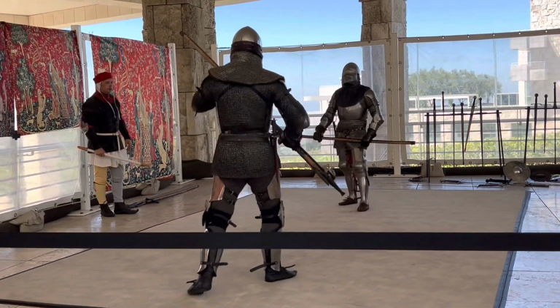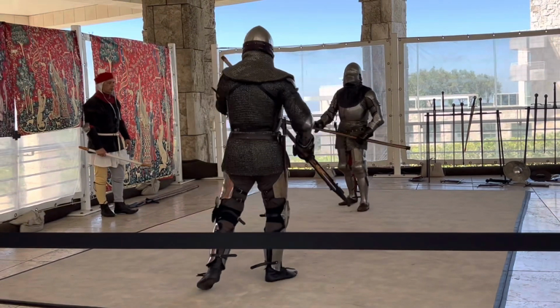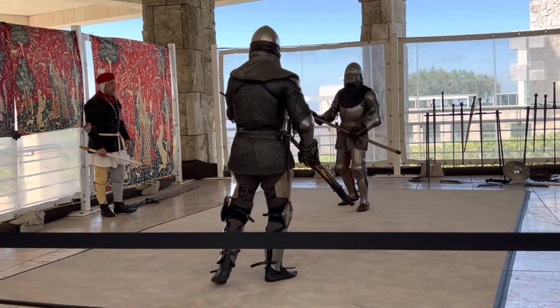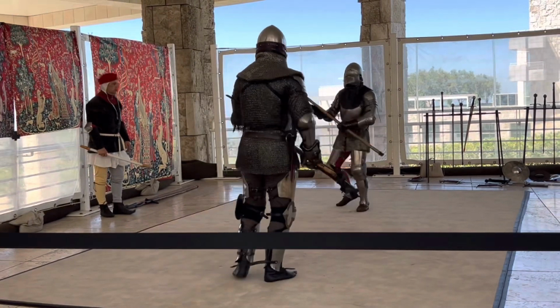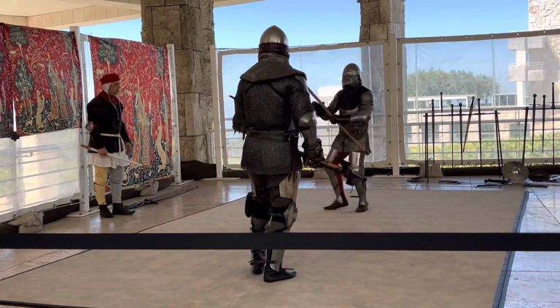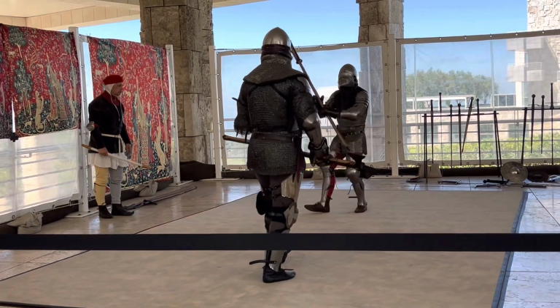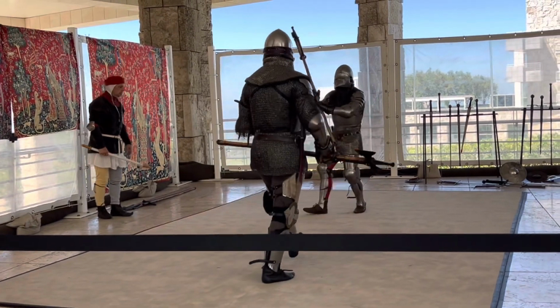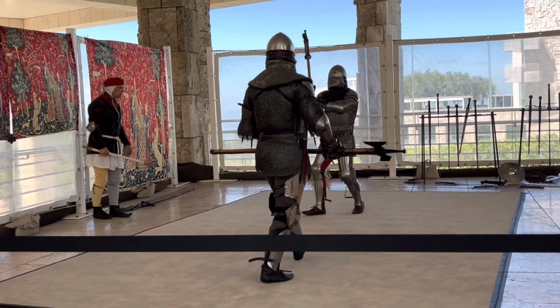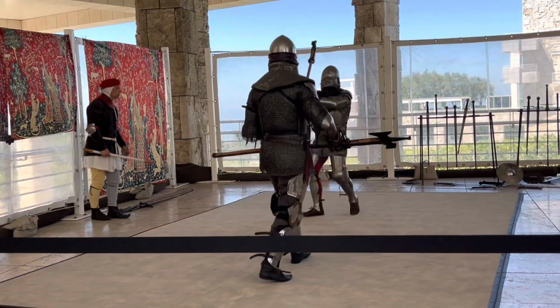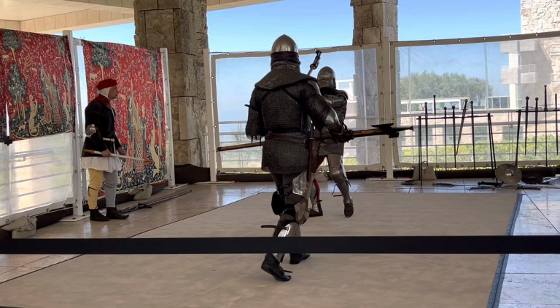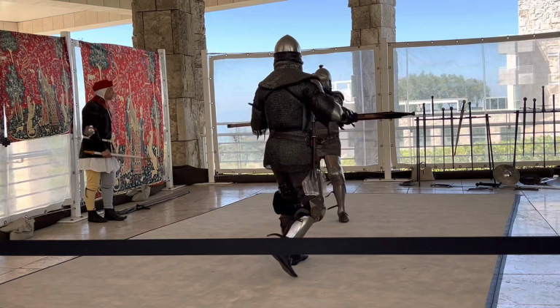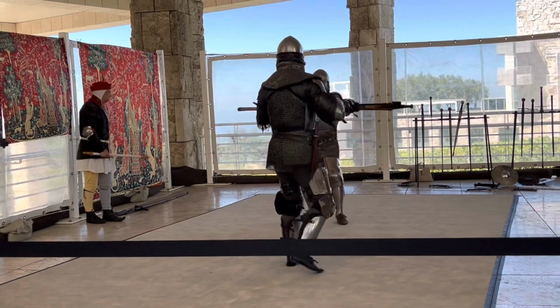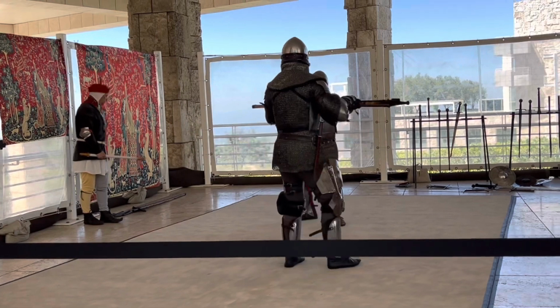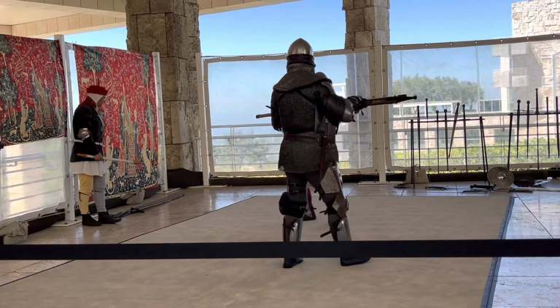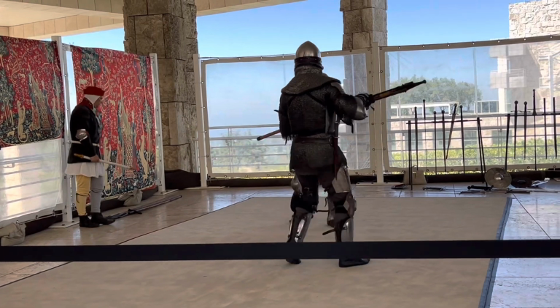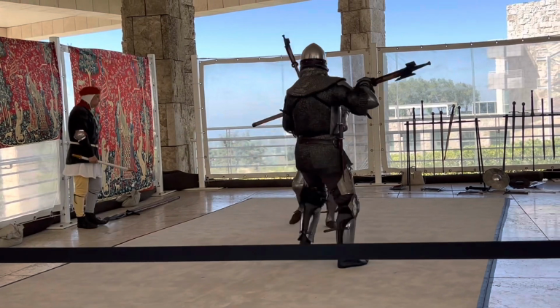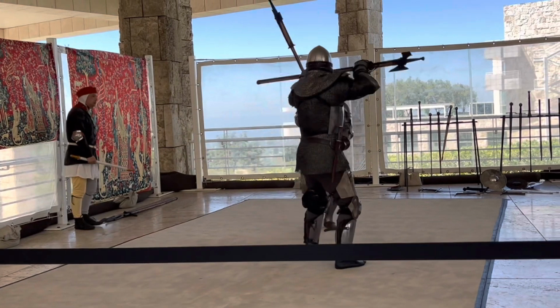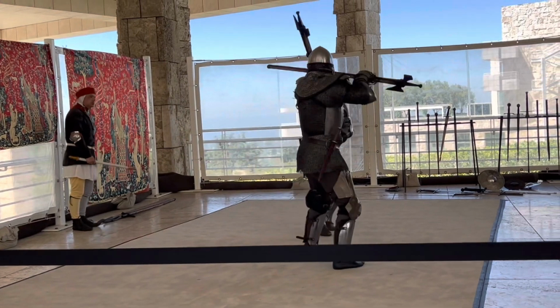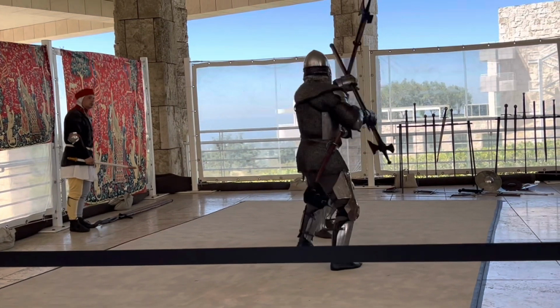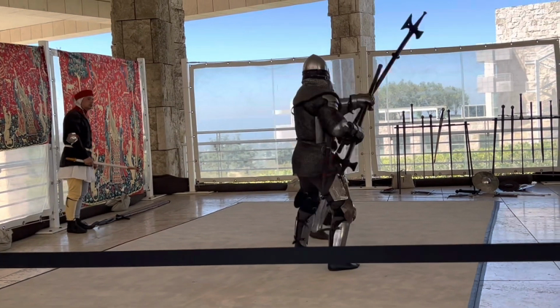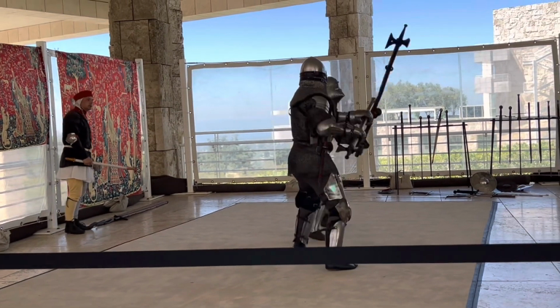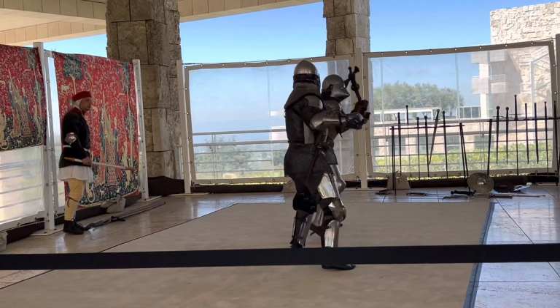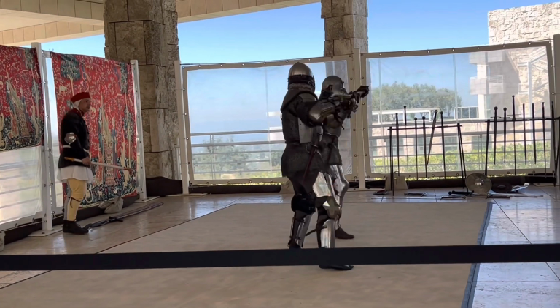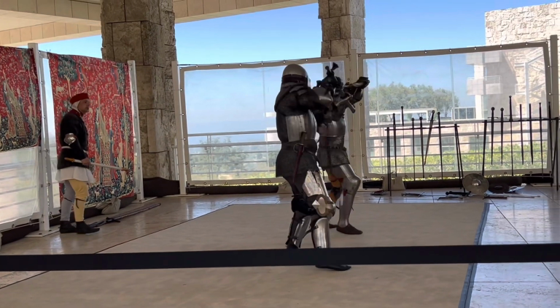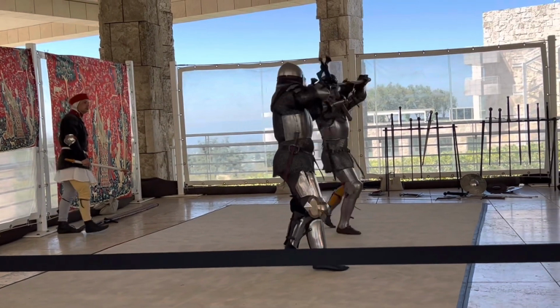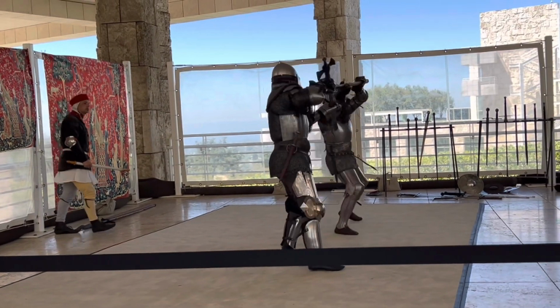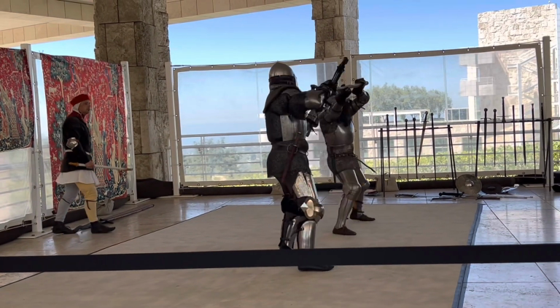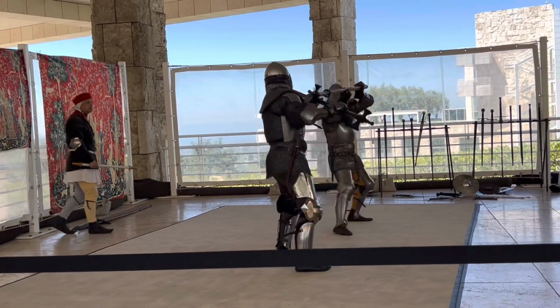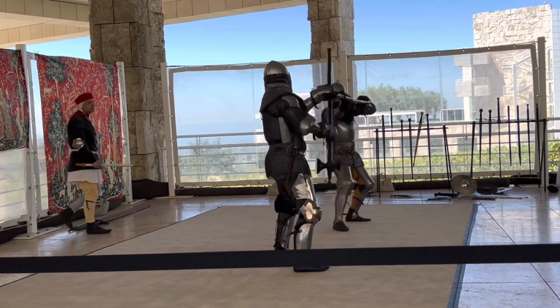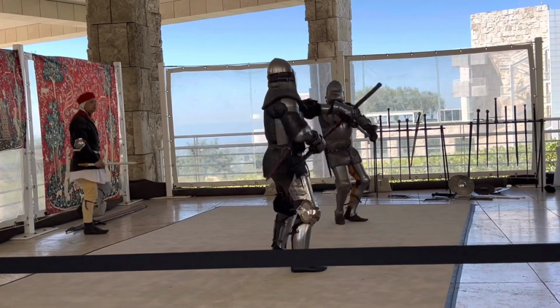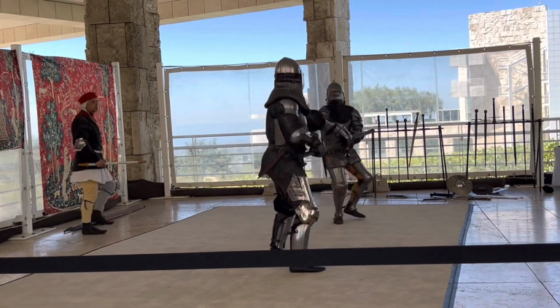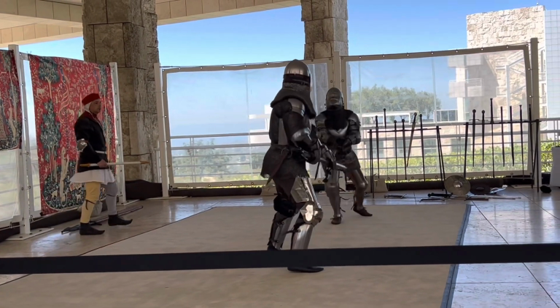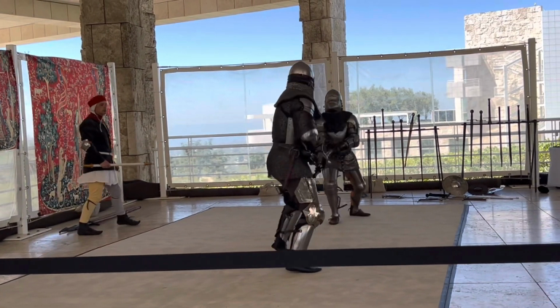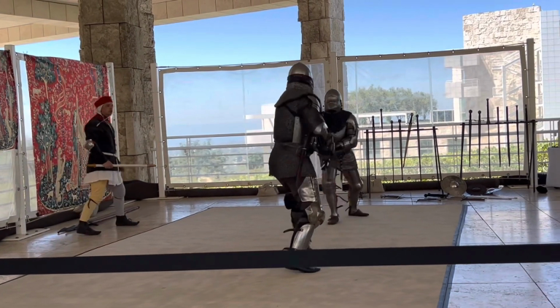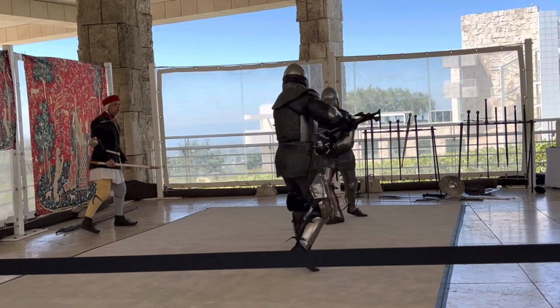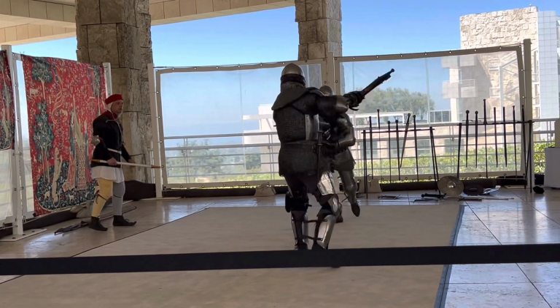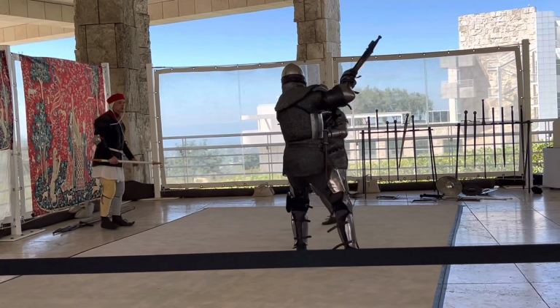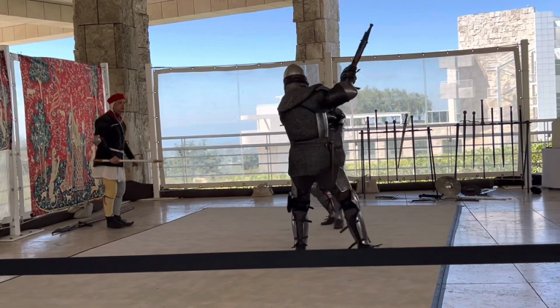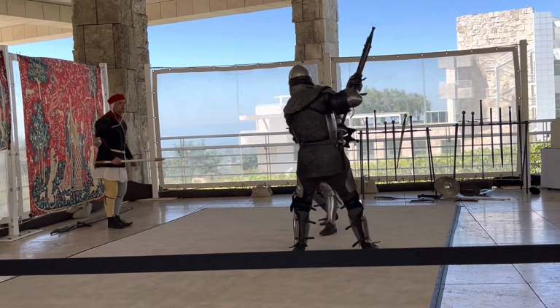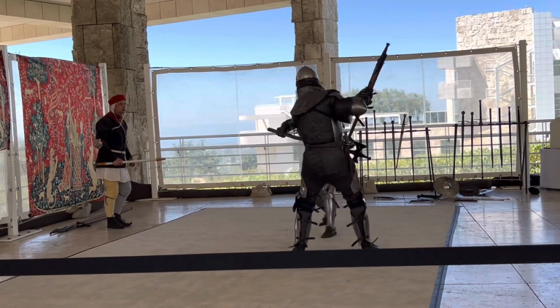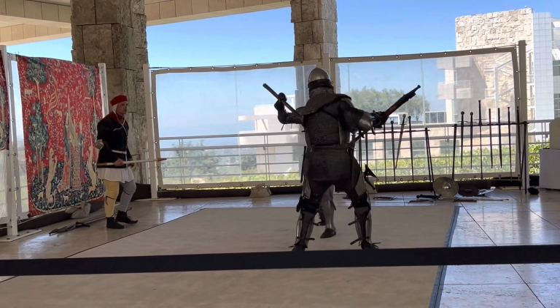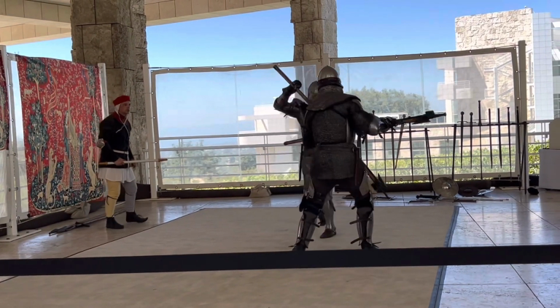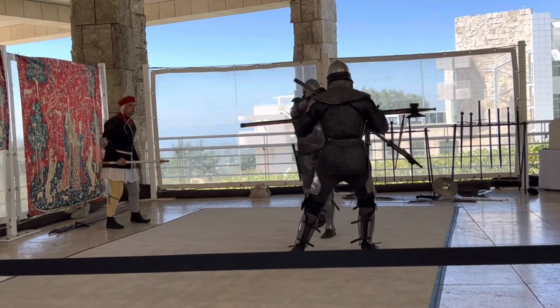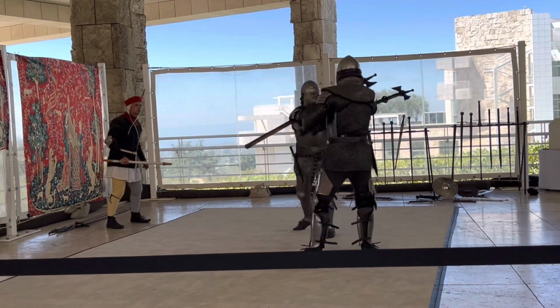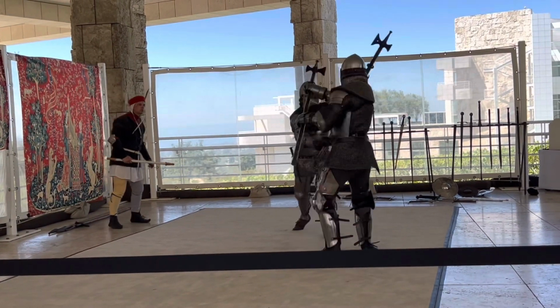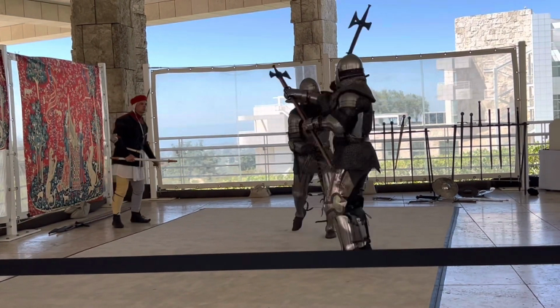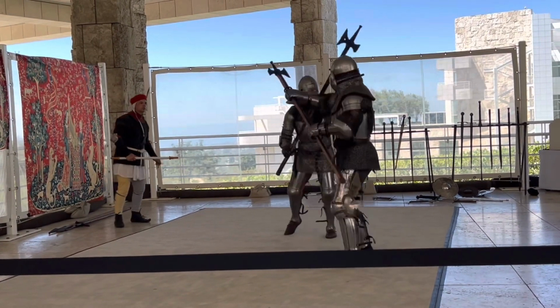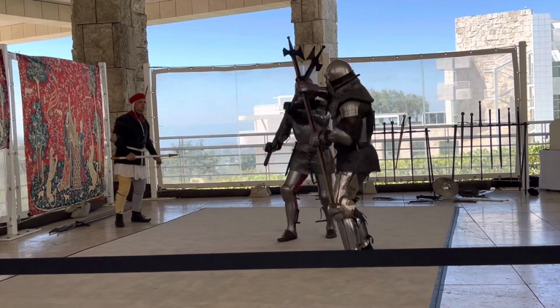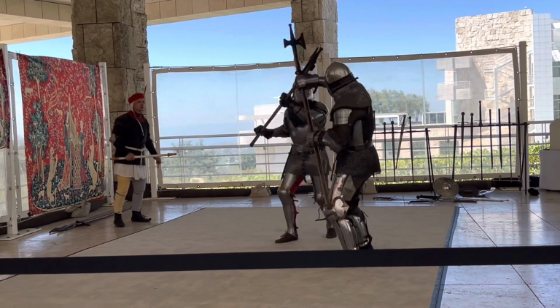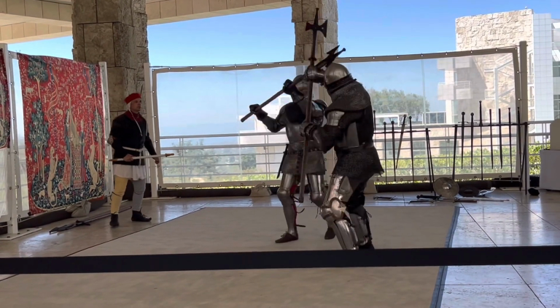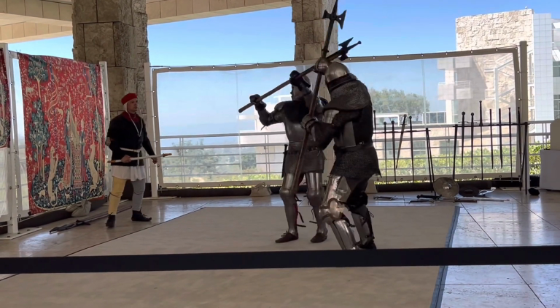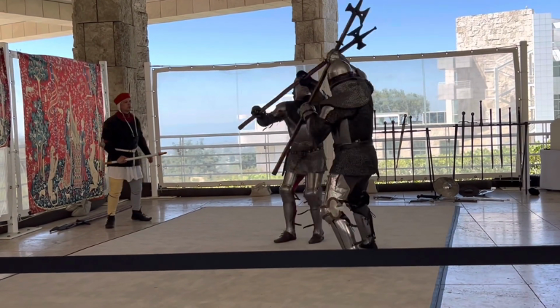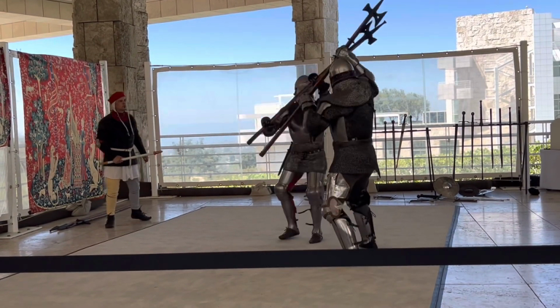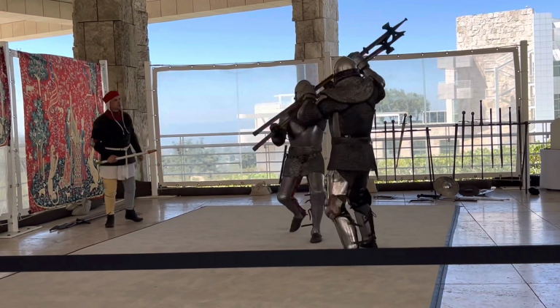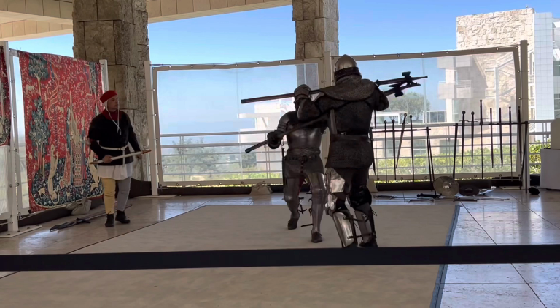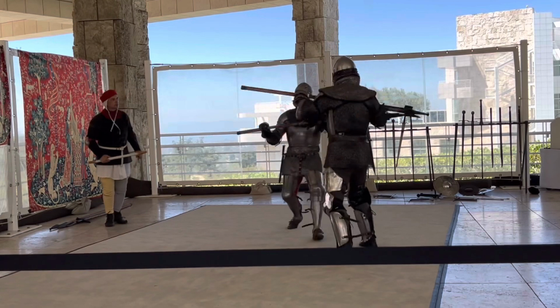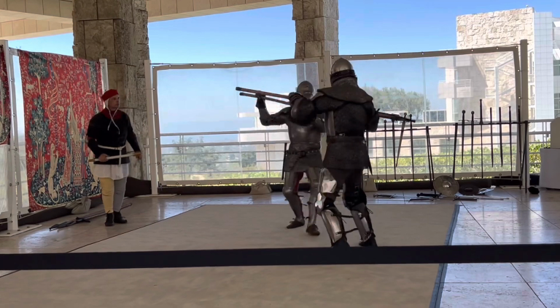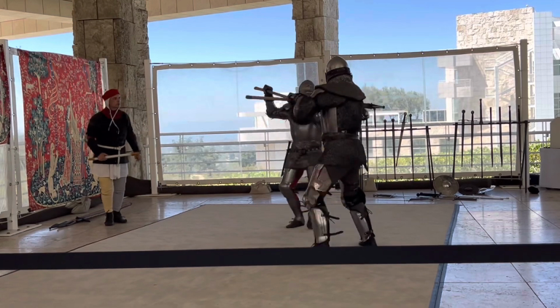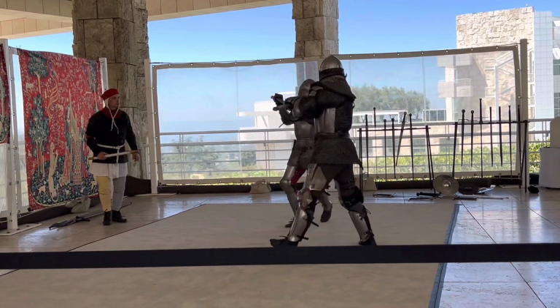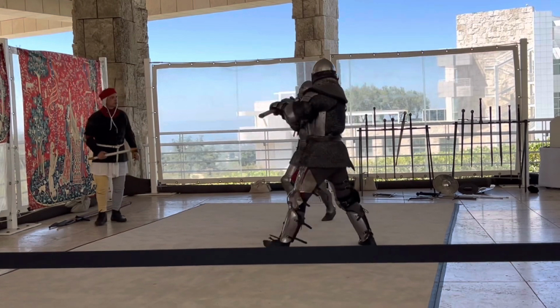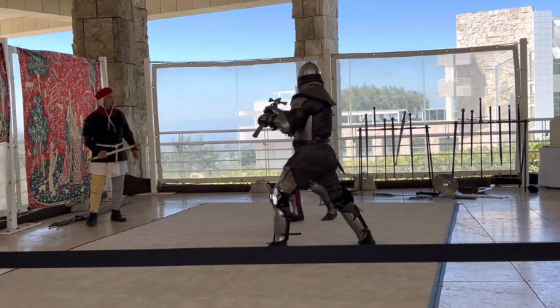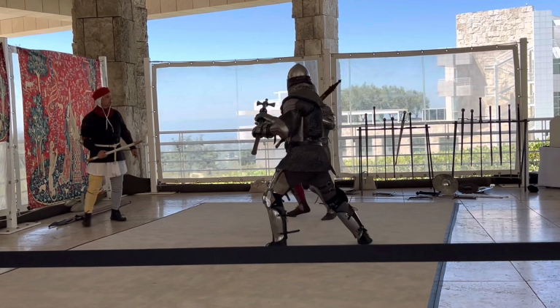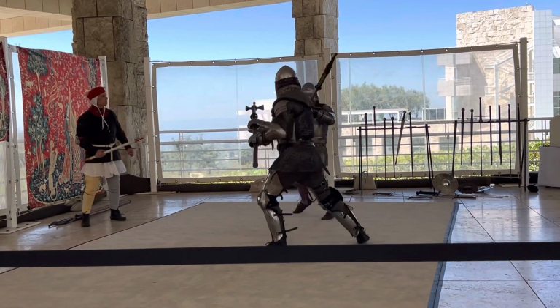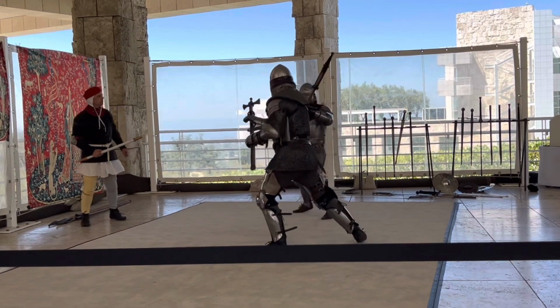If you're interested in these sorts of things, notice the positions they're using with the scrolls out.